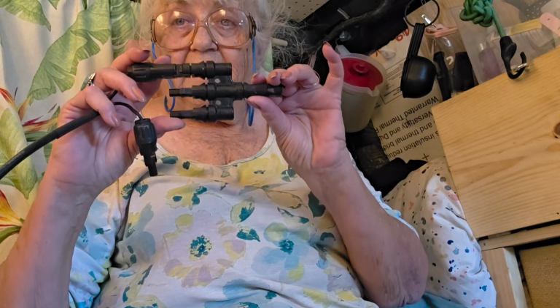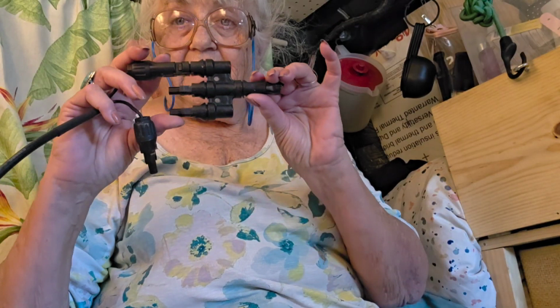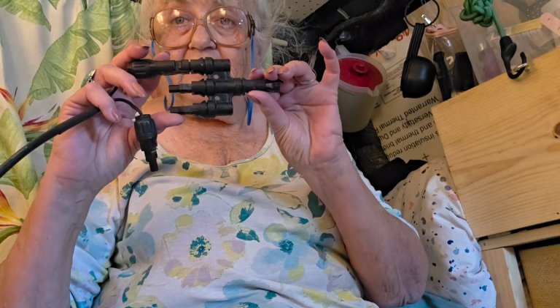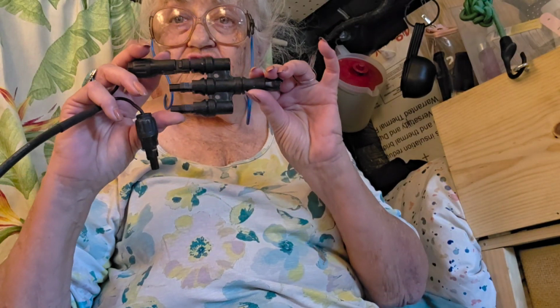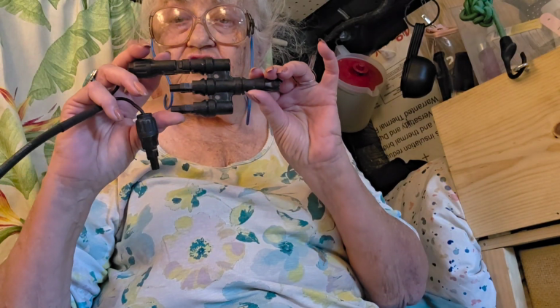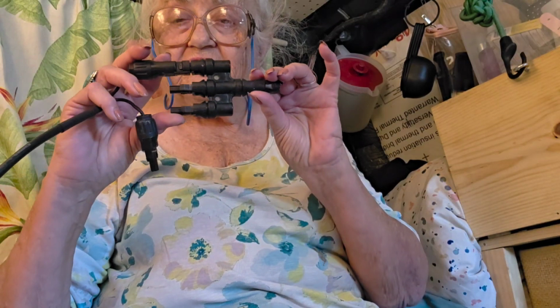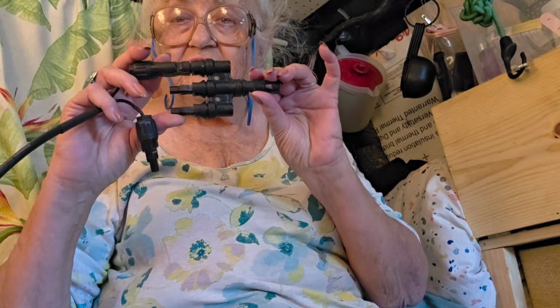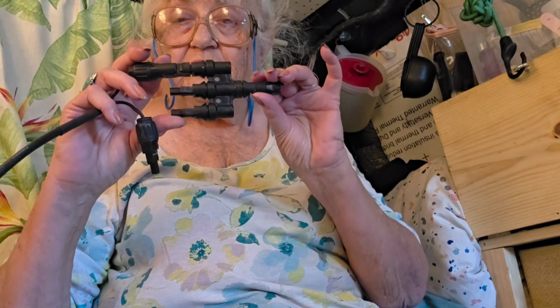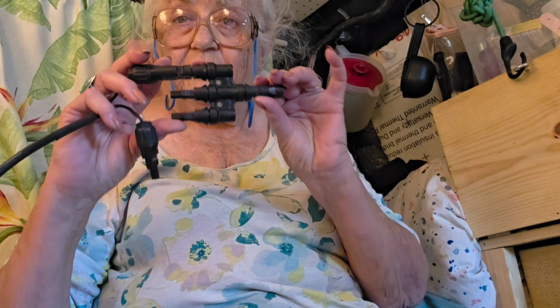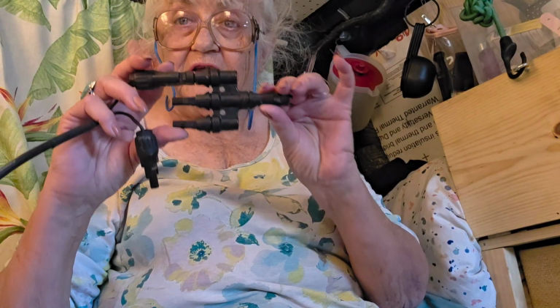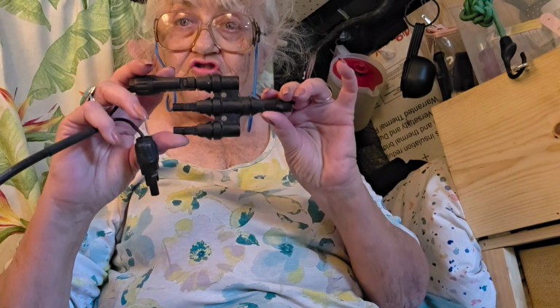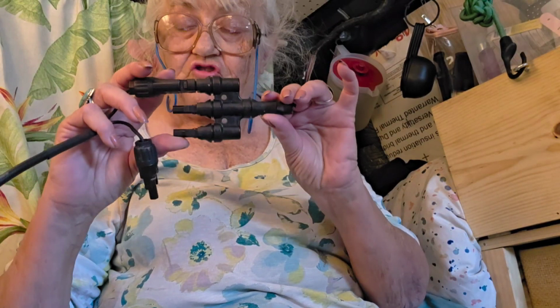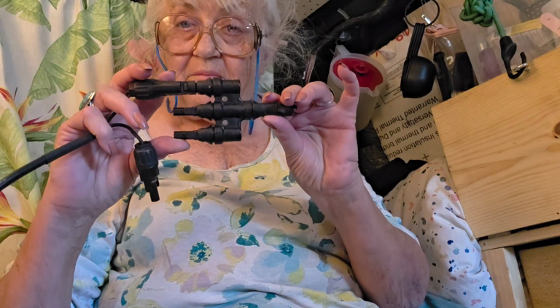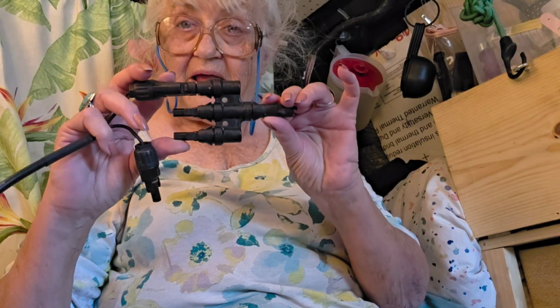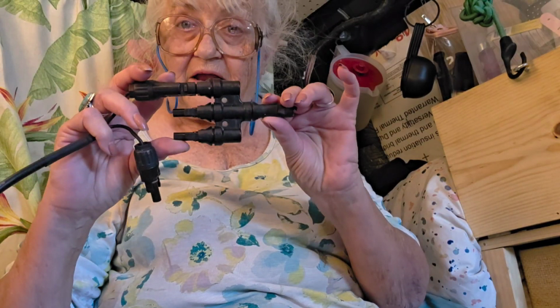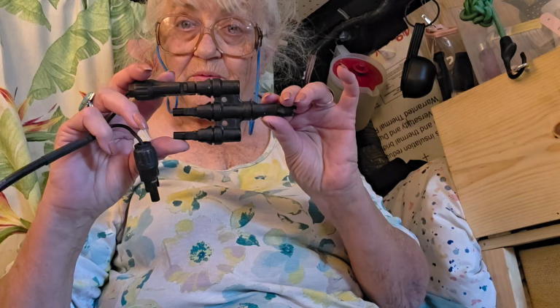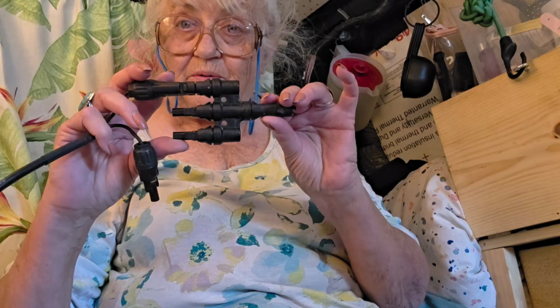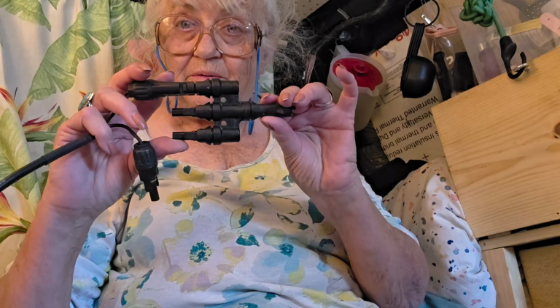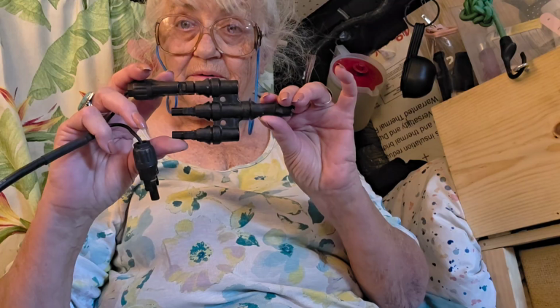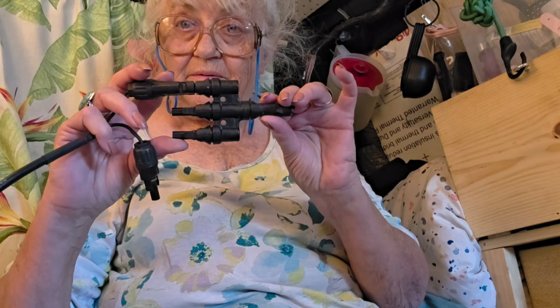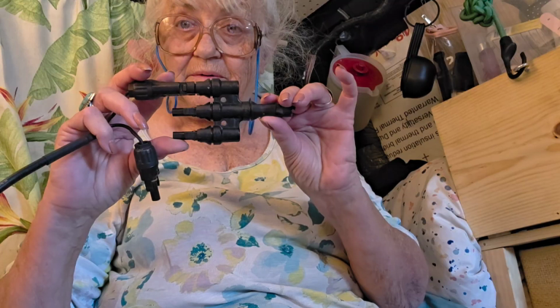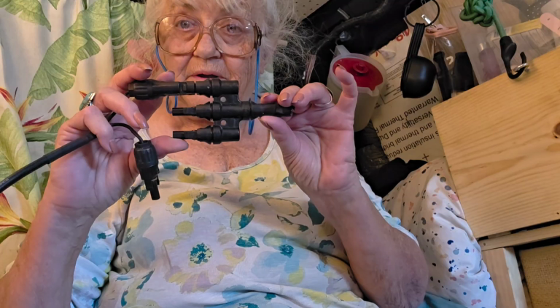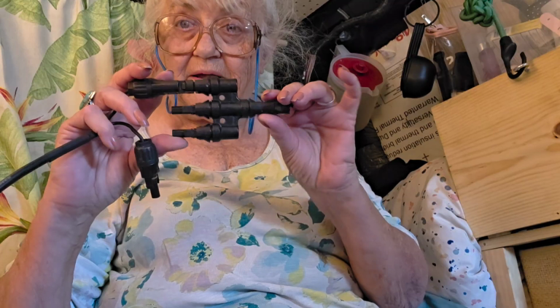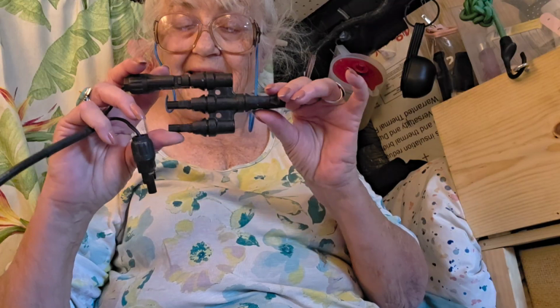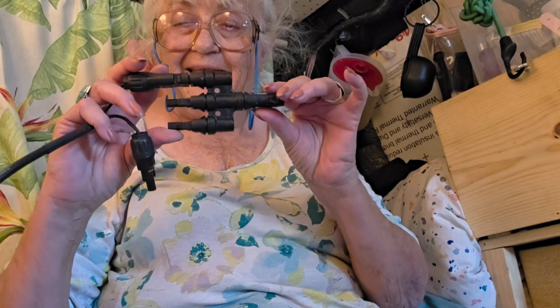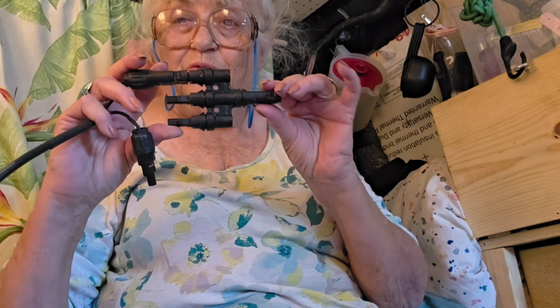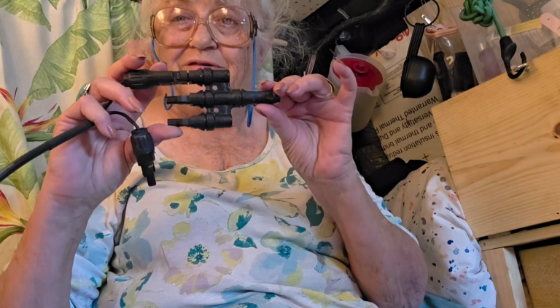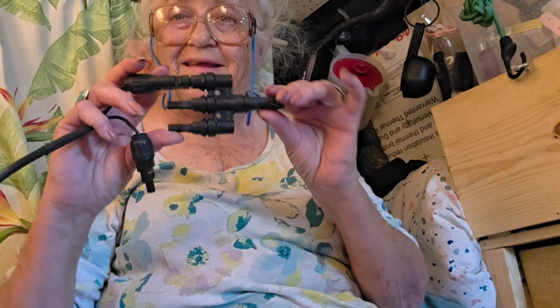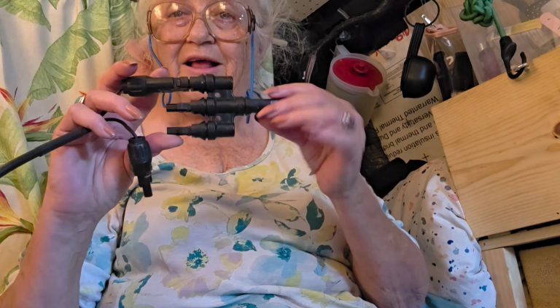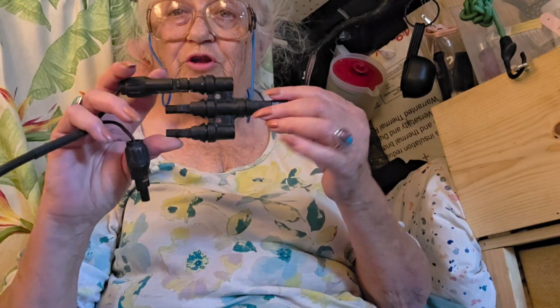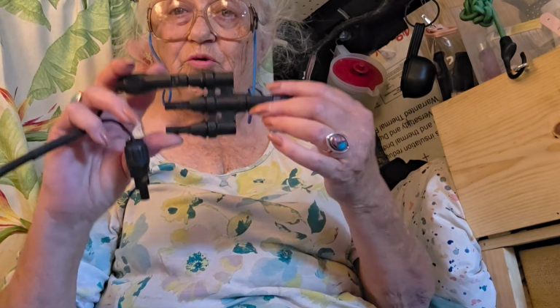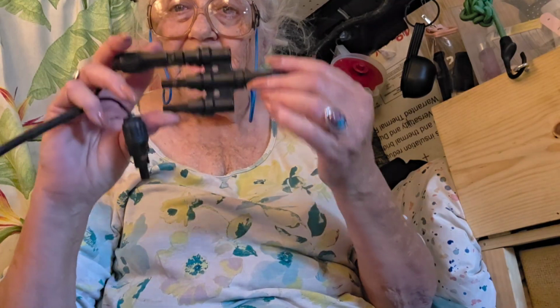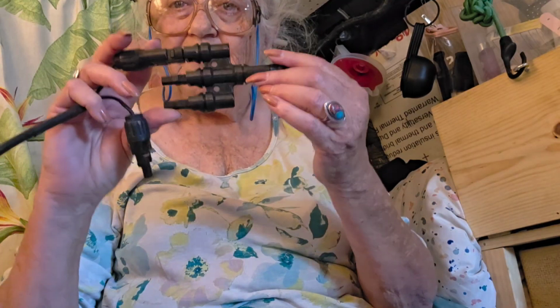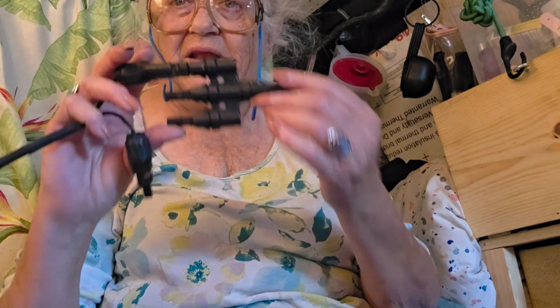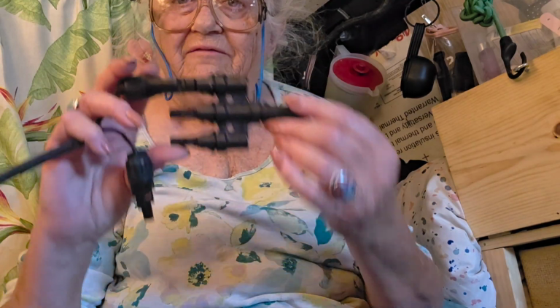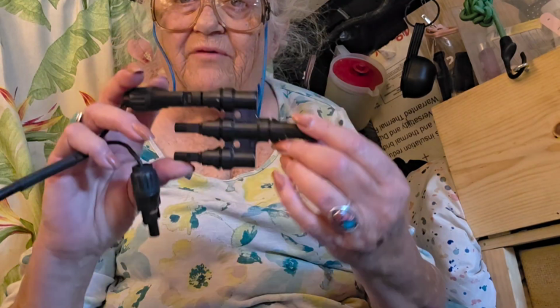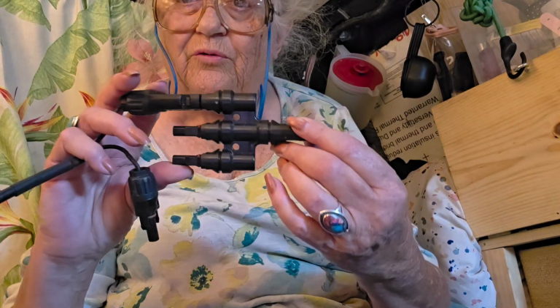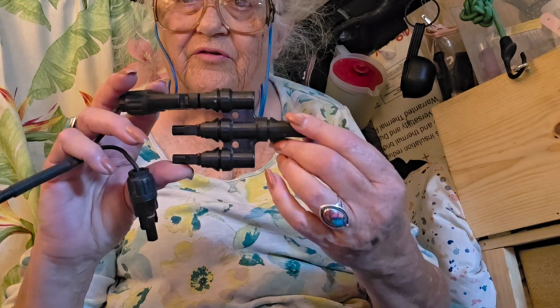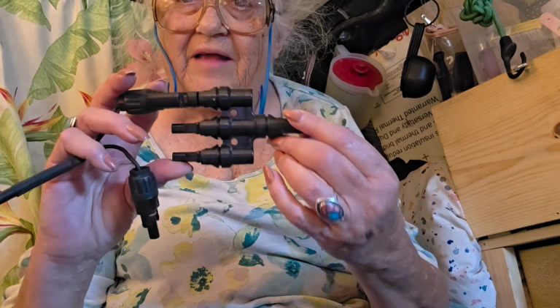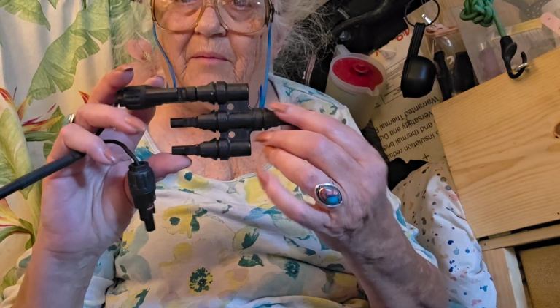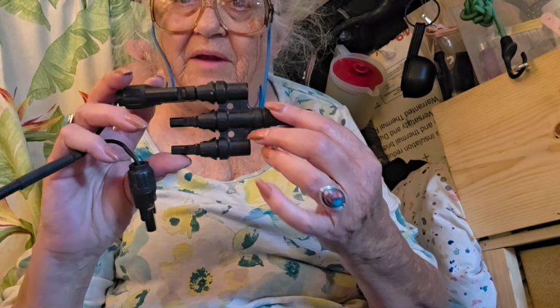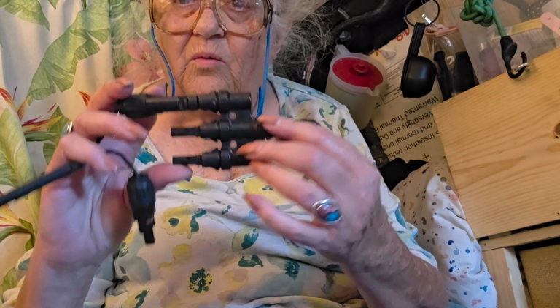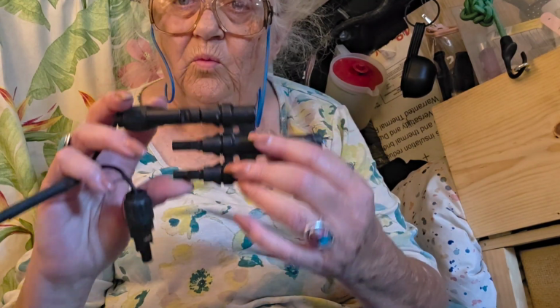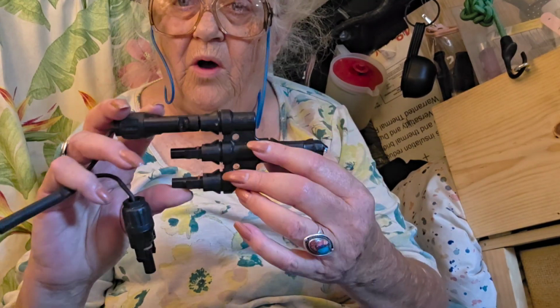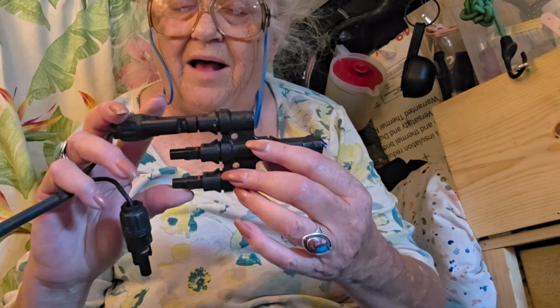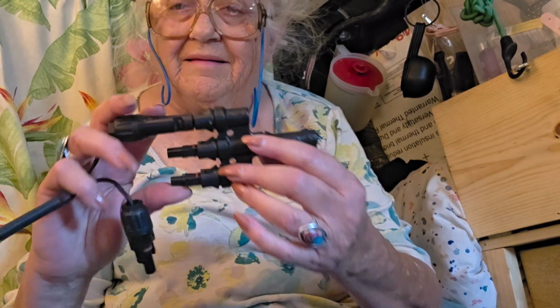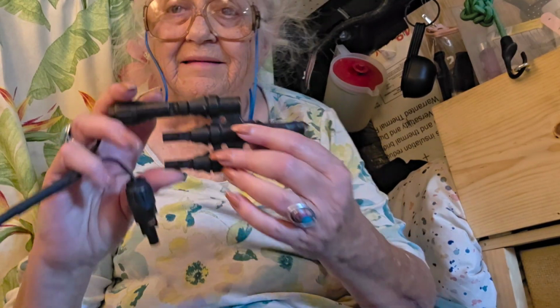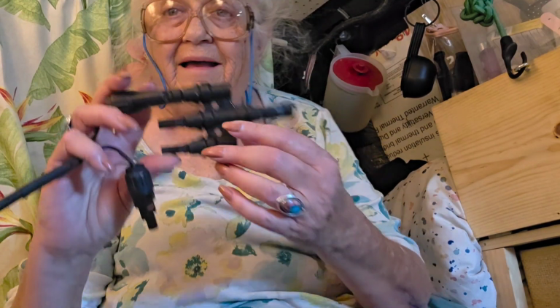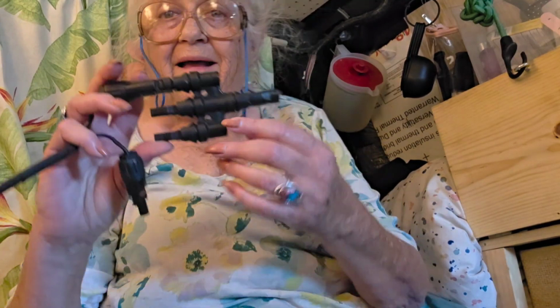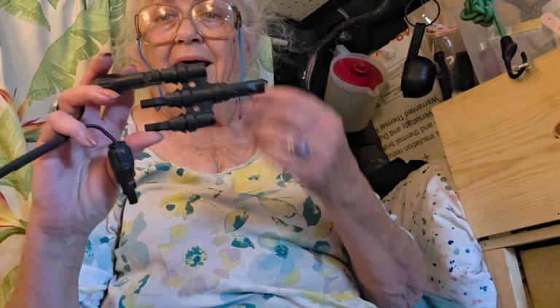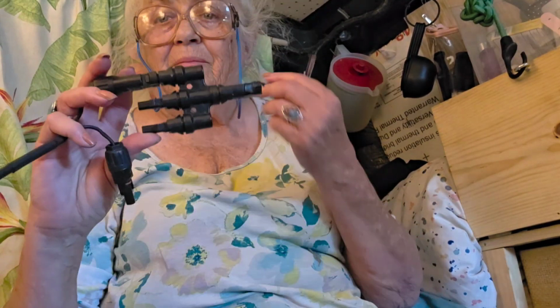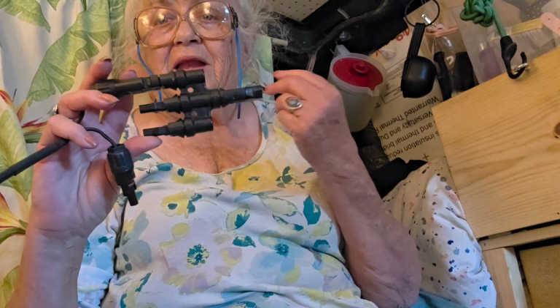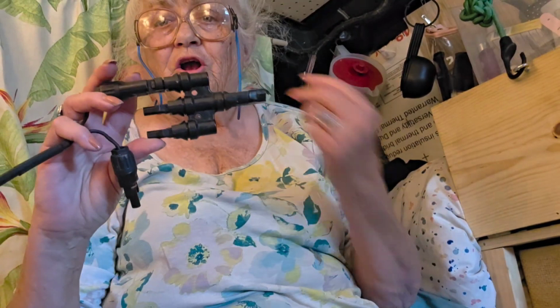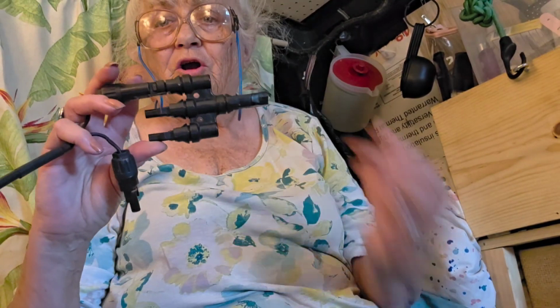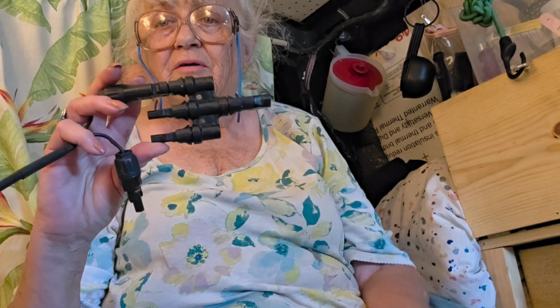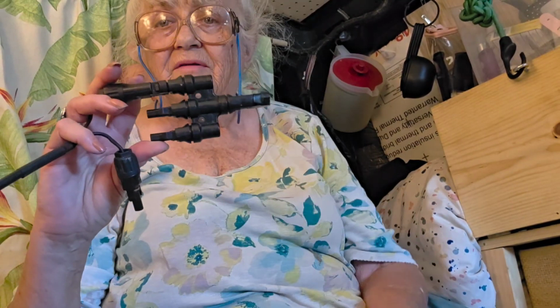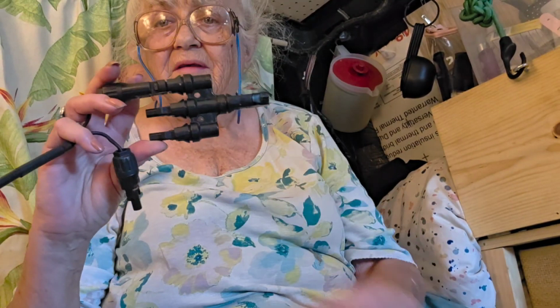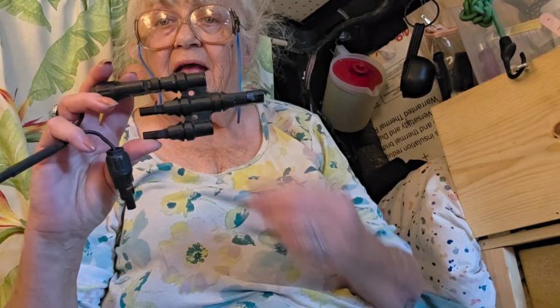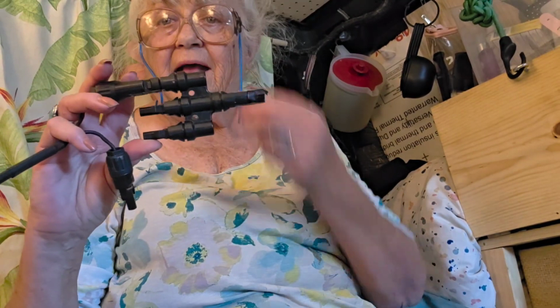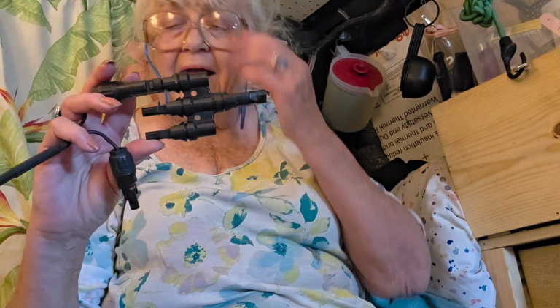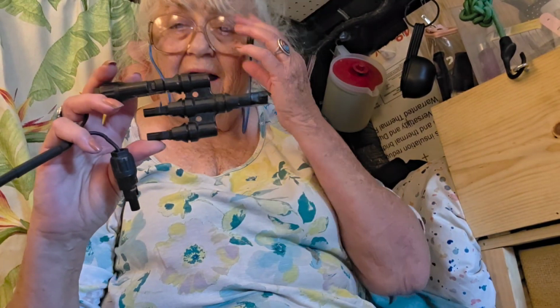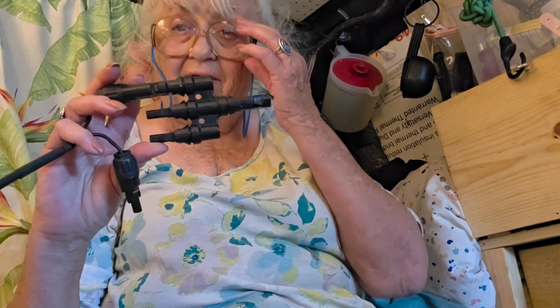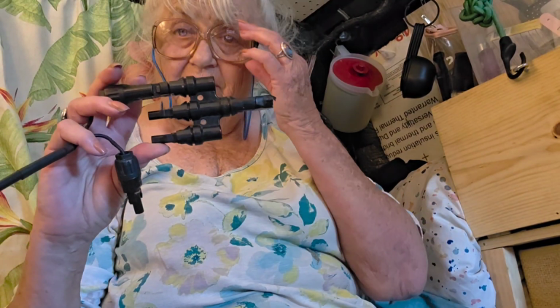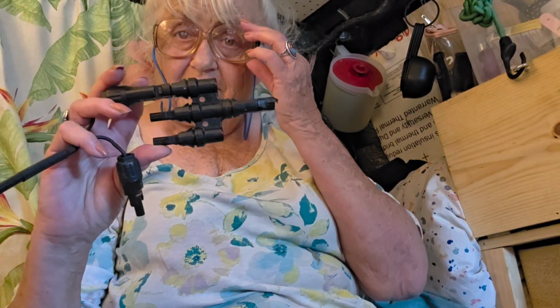Just look at your manual. It will tell you how many volts, how many watts, how many hertz — everything. This is very, very easy. It's easy to understand and it's easy to work.